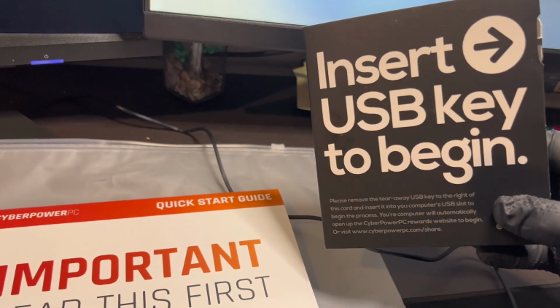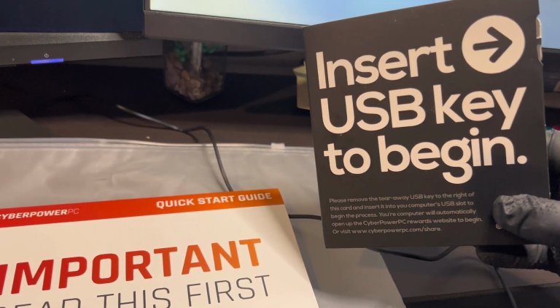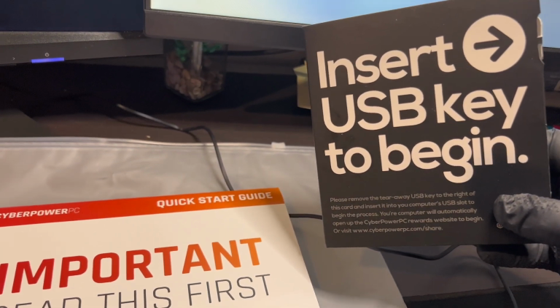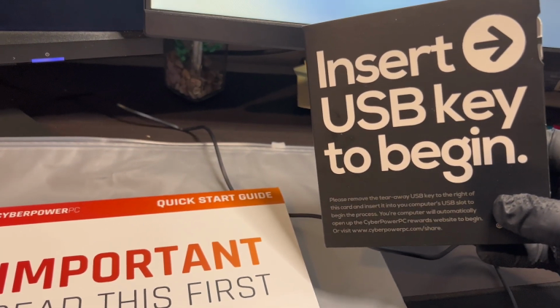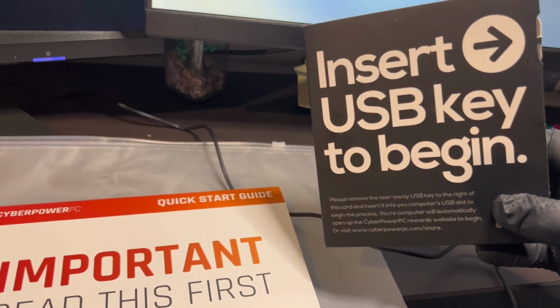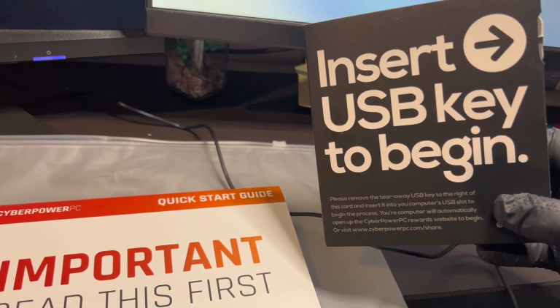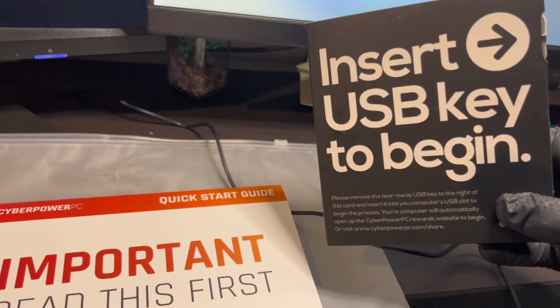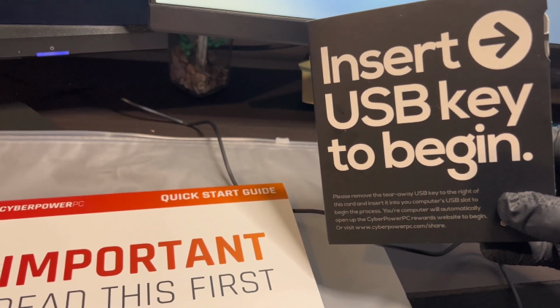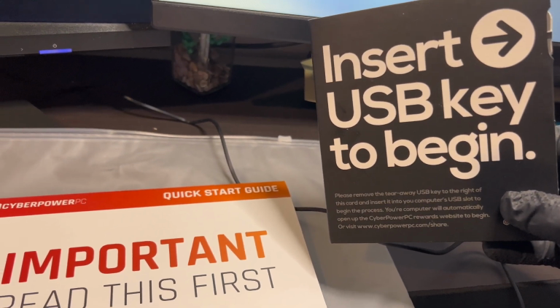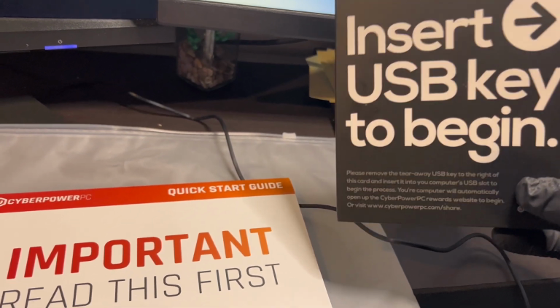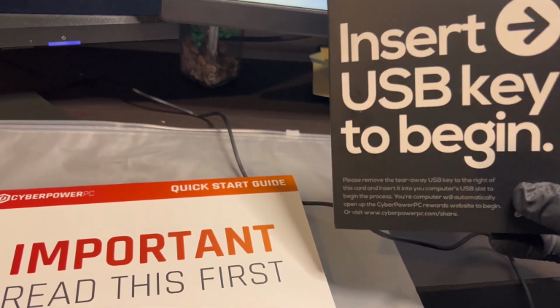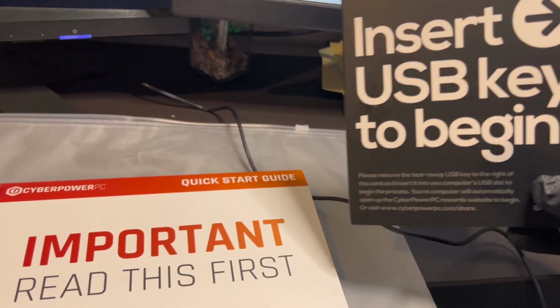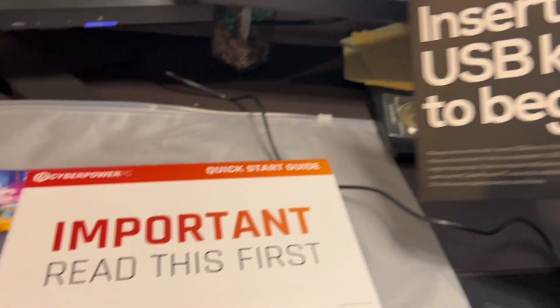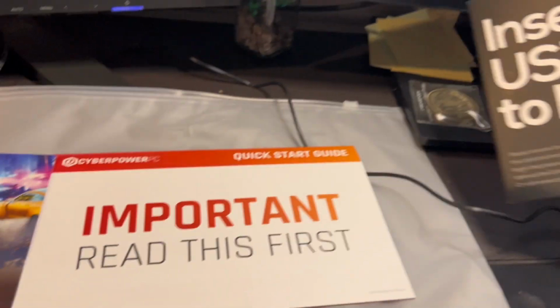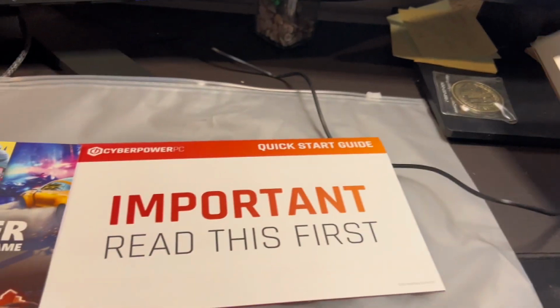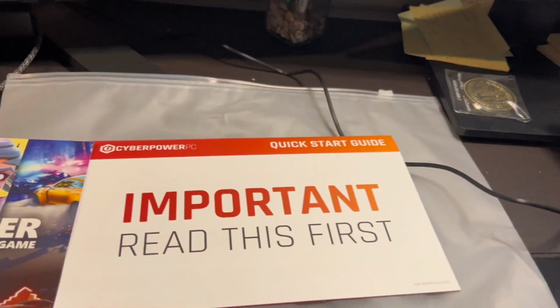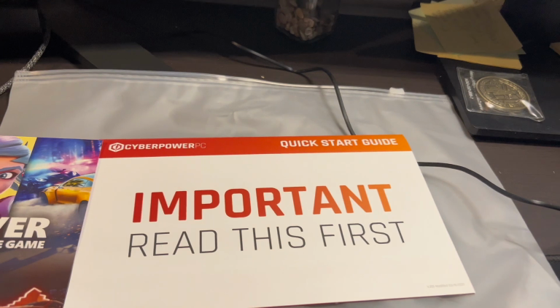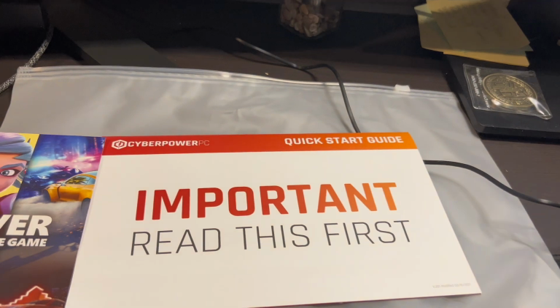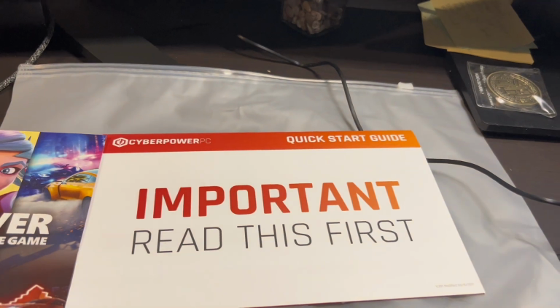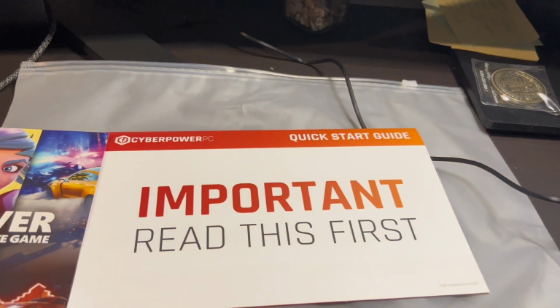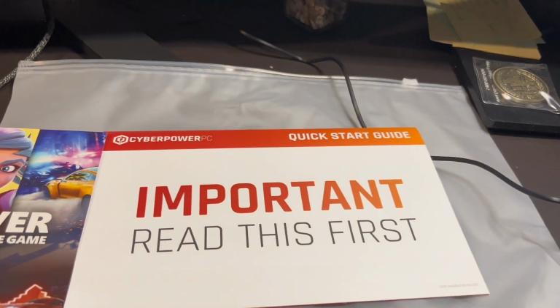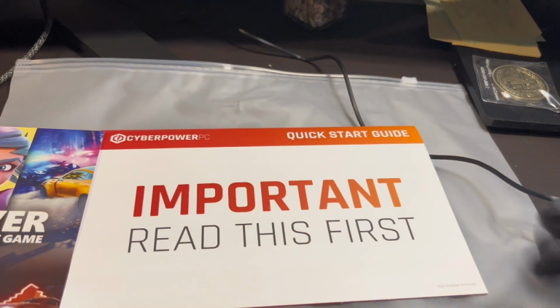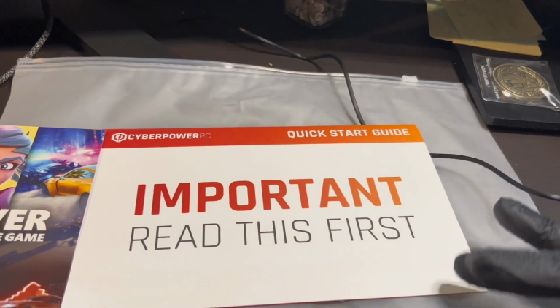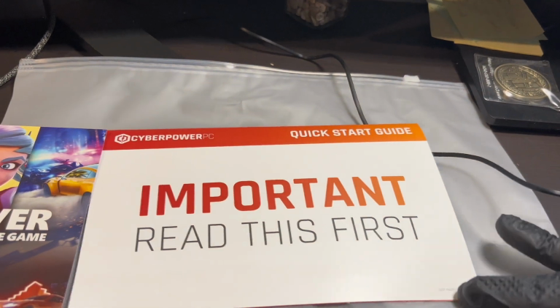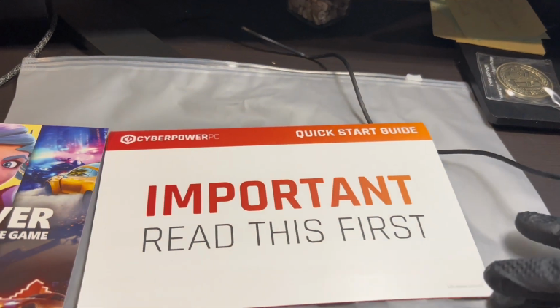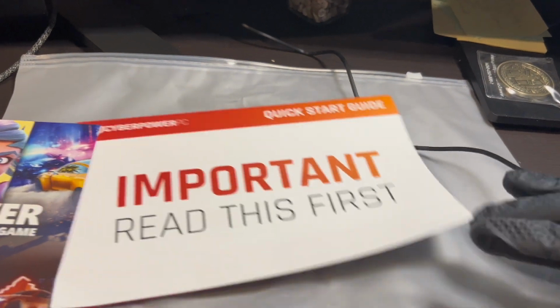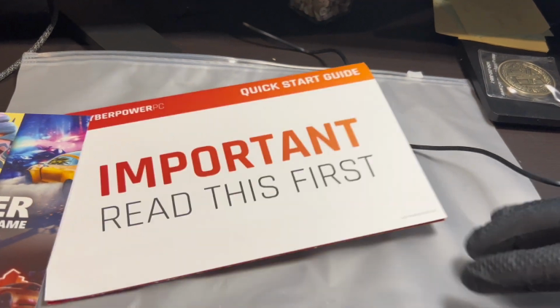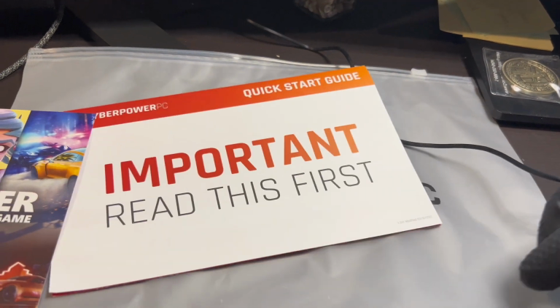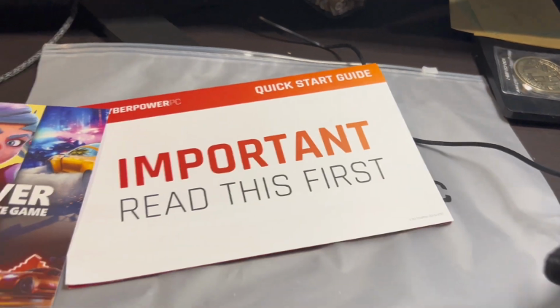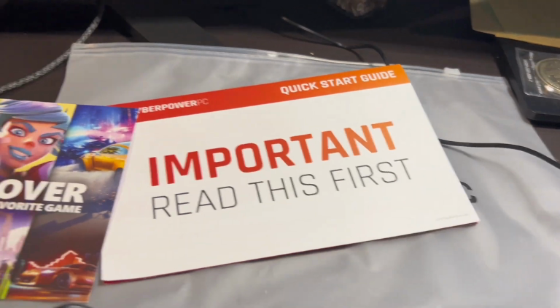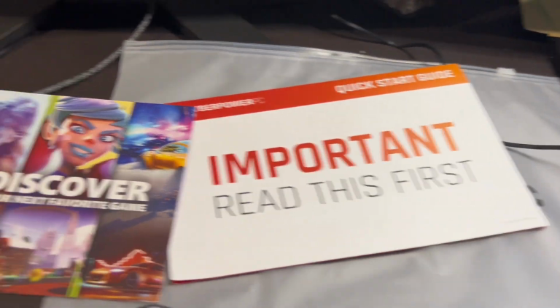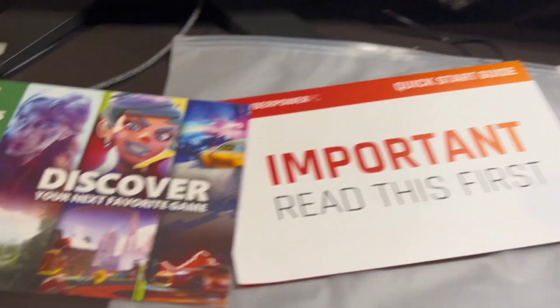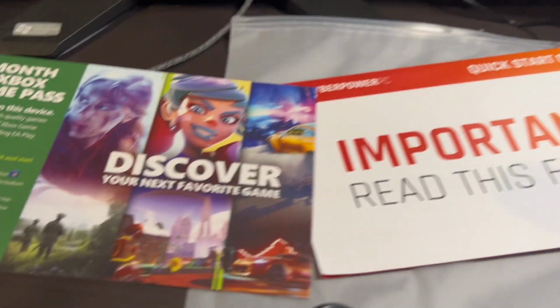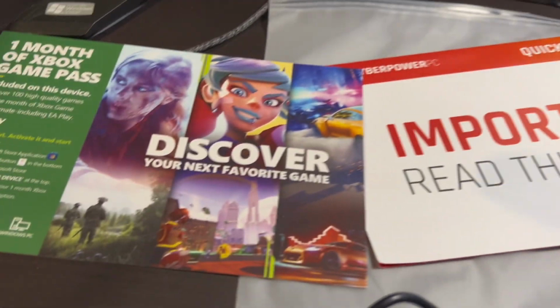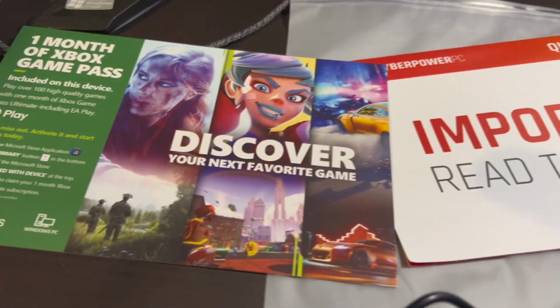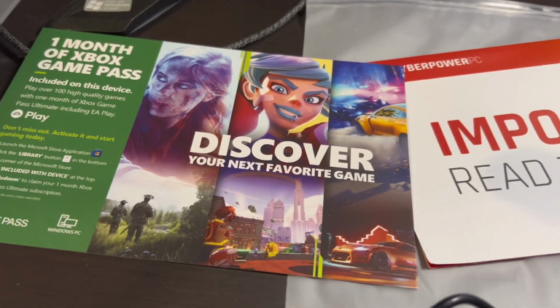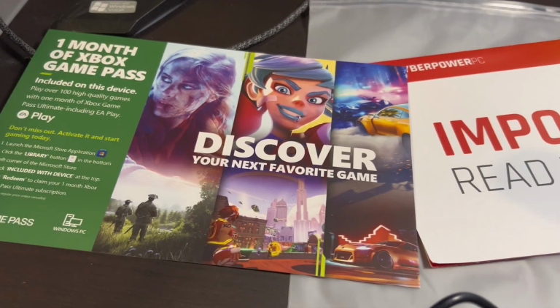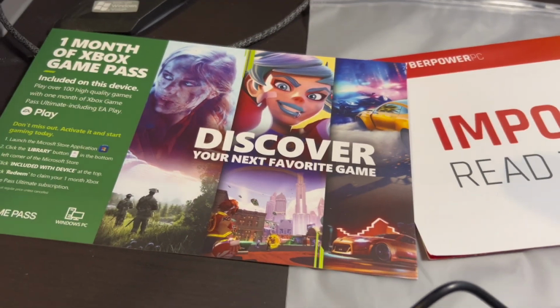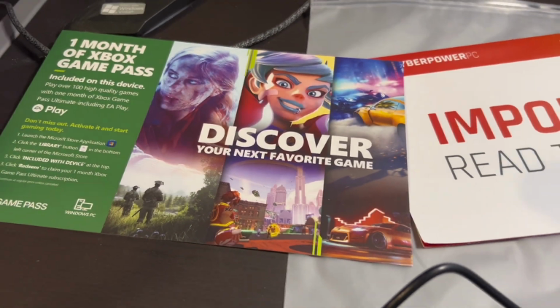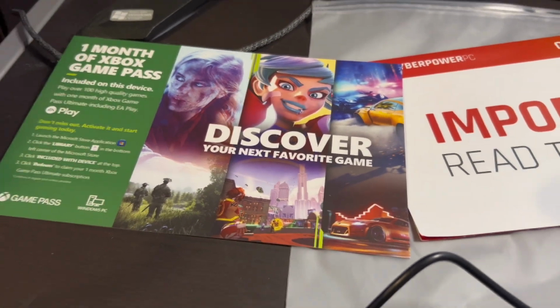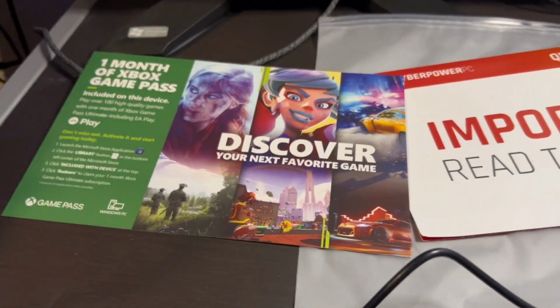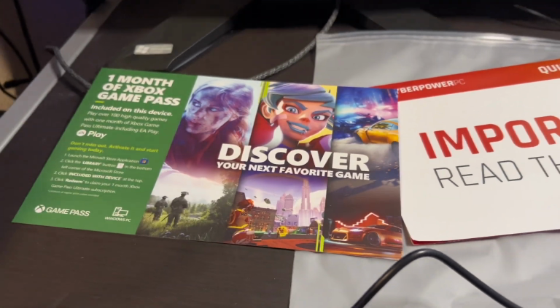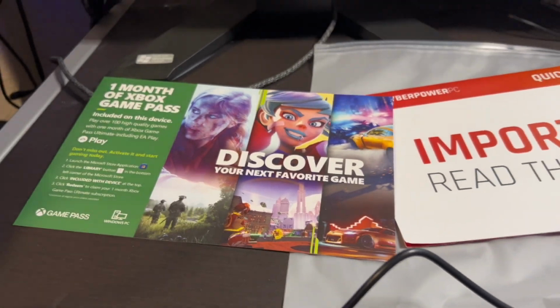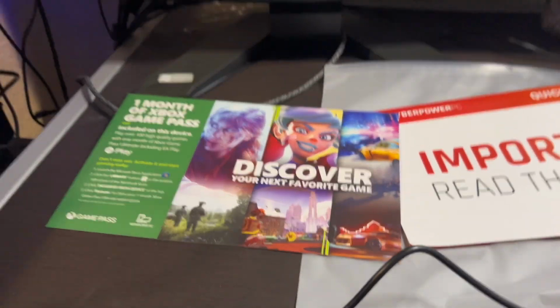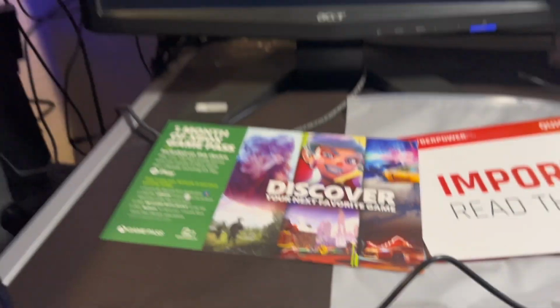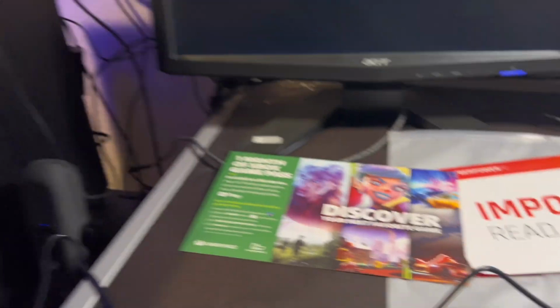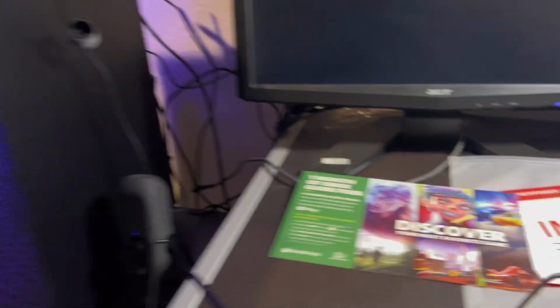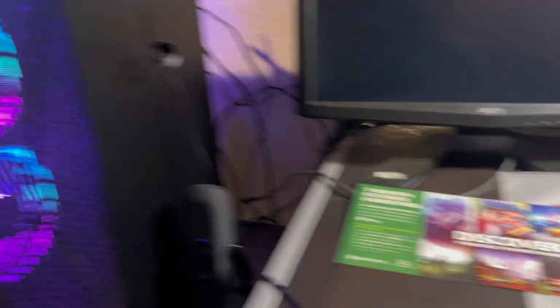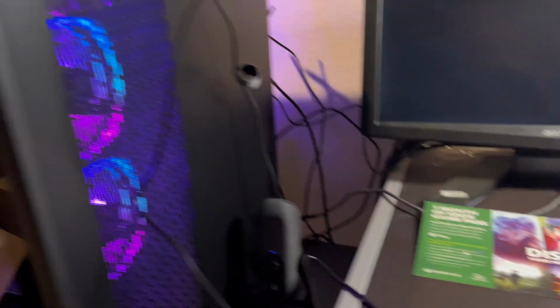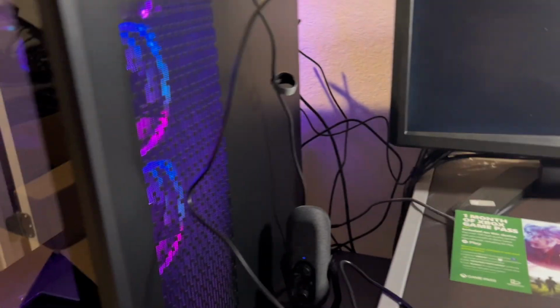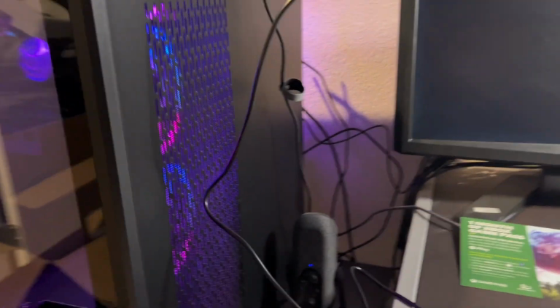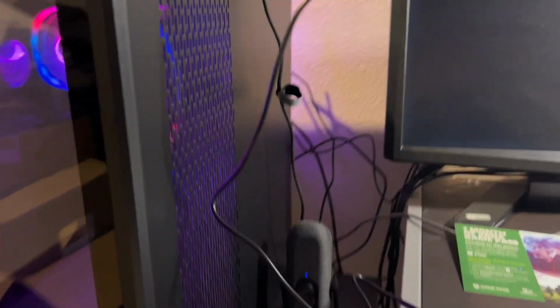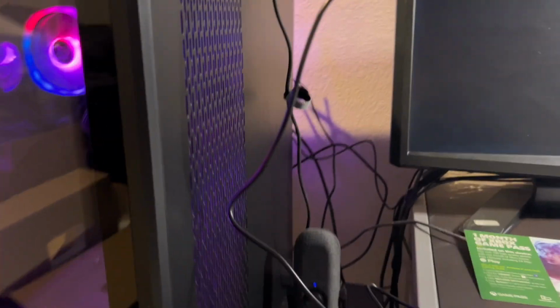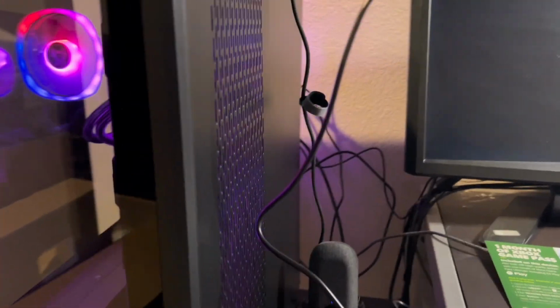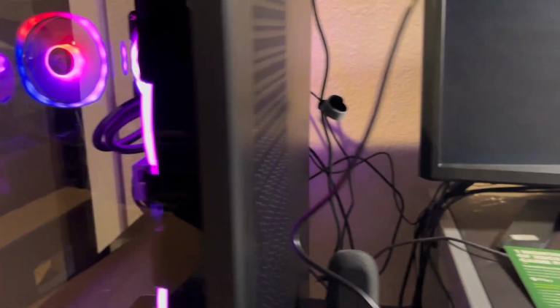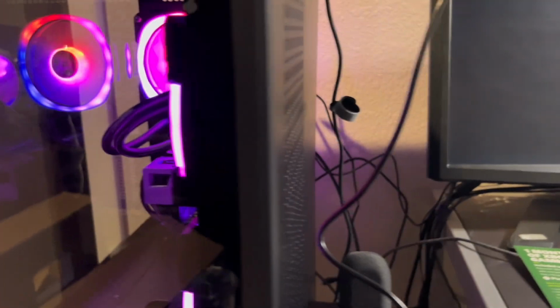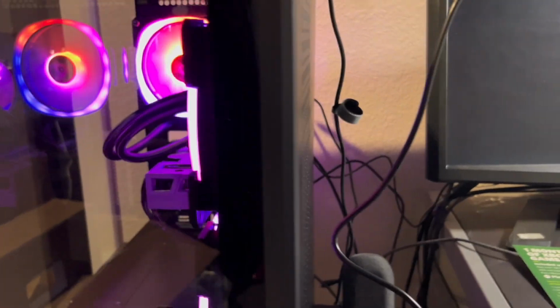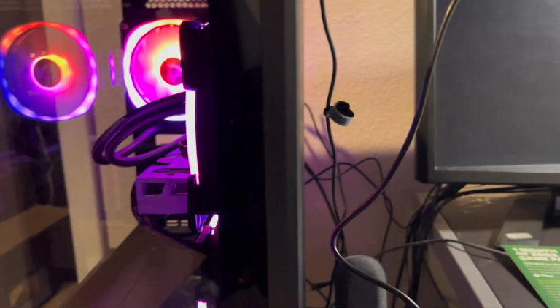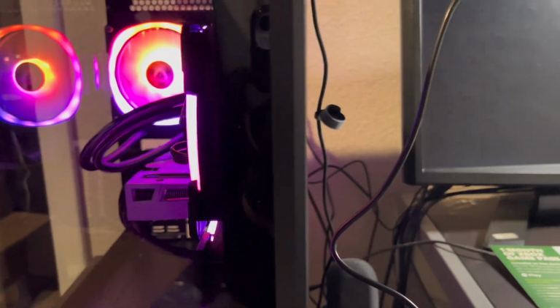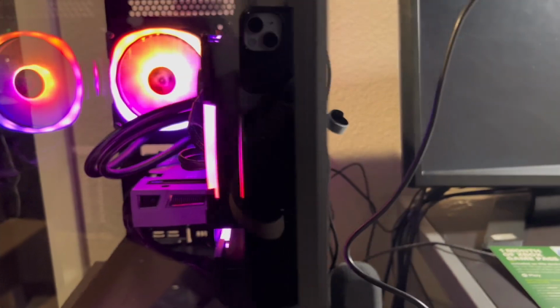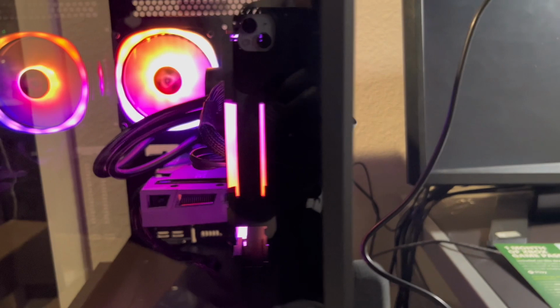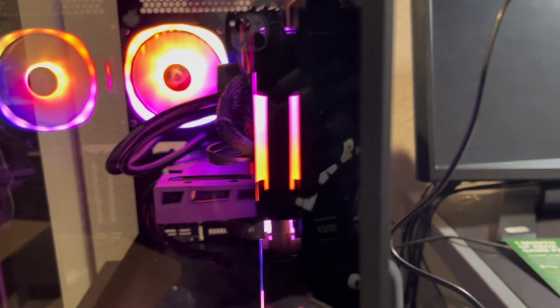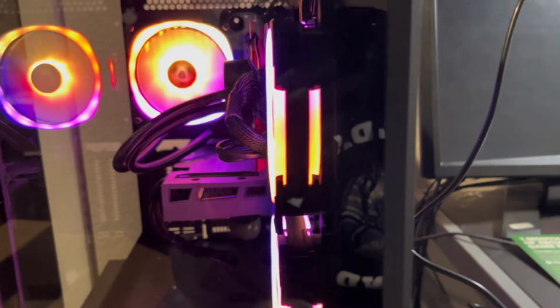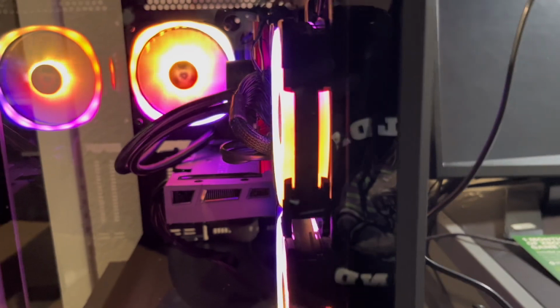We got a ten dollar gift card from Amazon, which was really cool. Also got the start guide and Game Pass. And here is the setup.